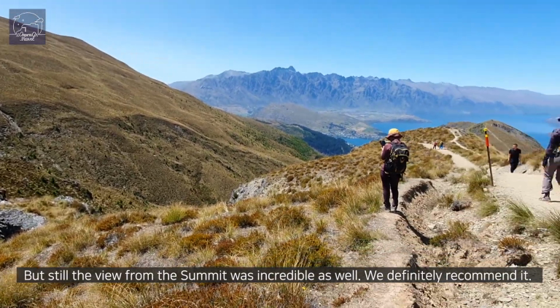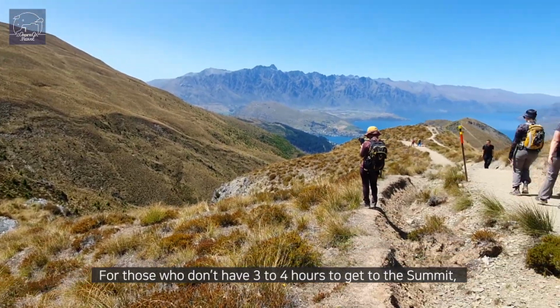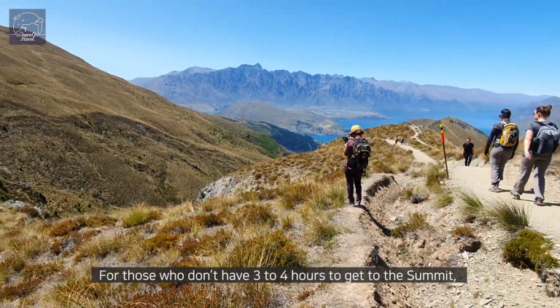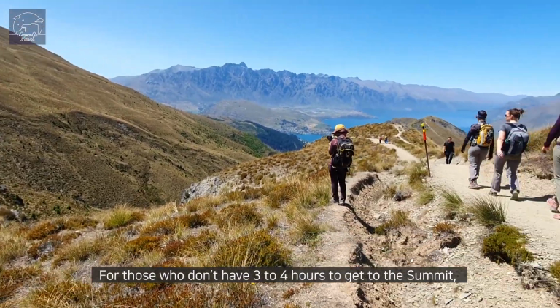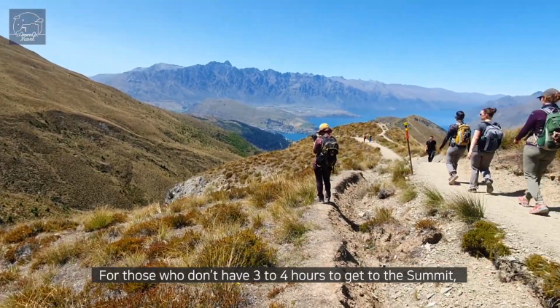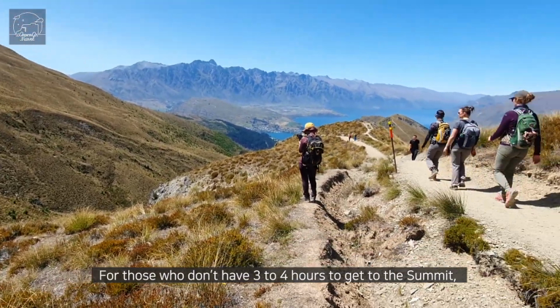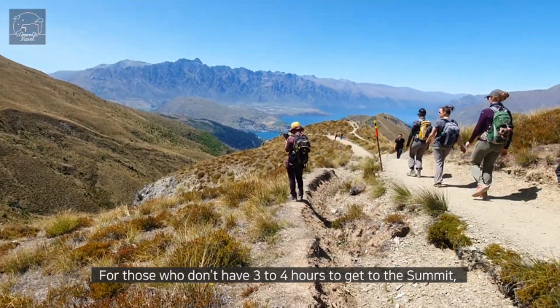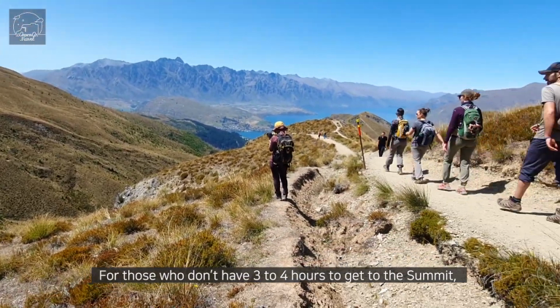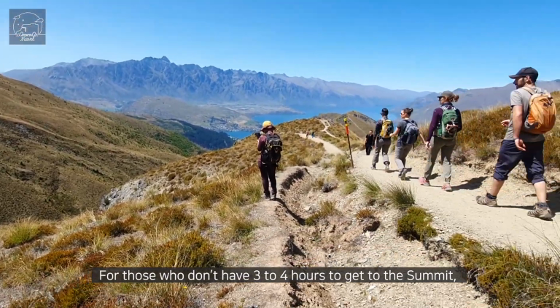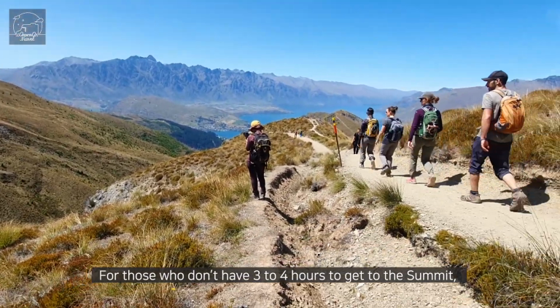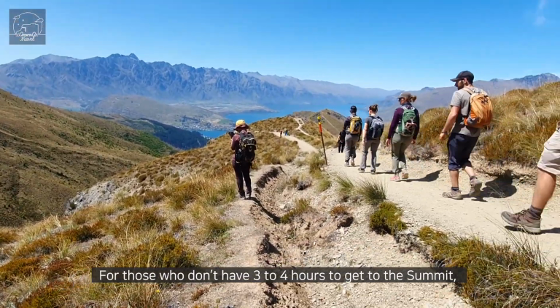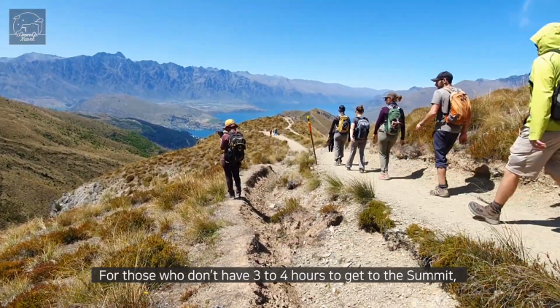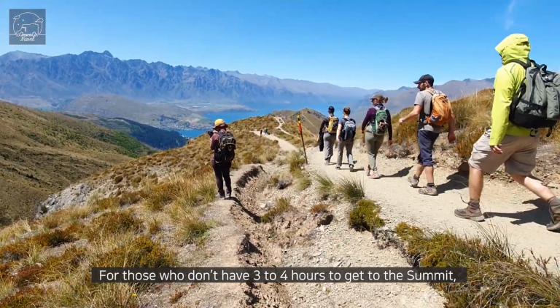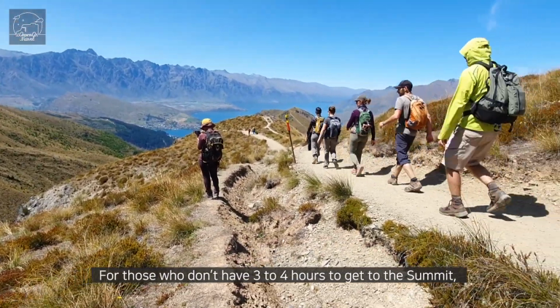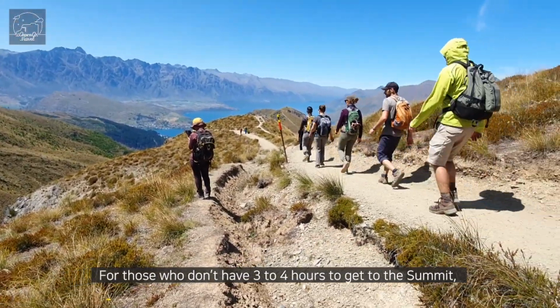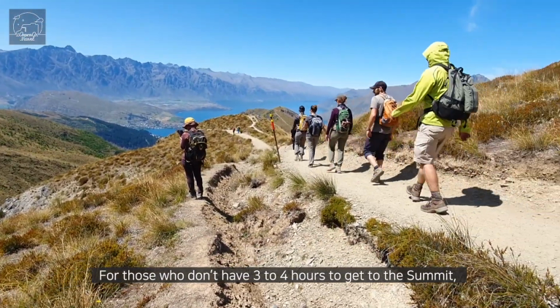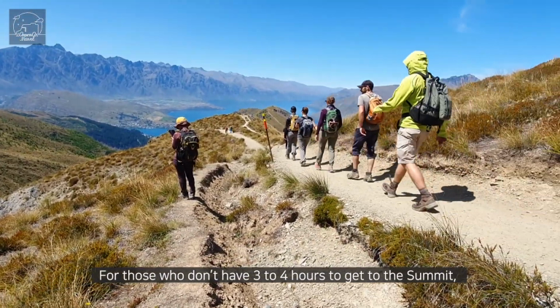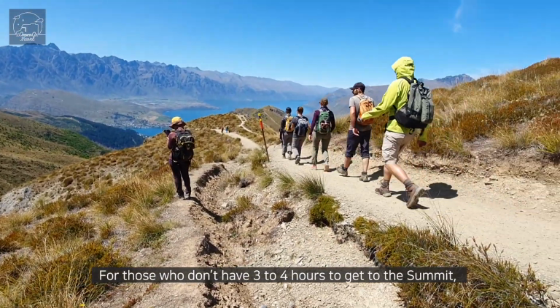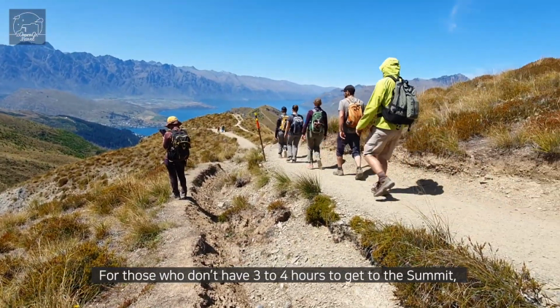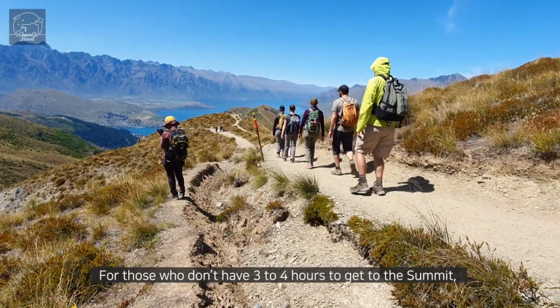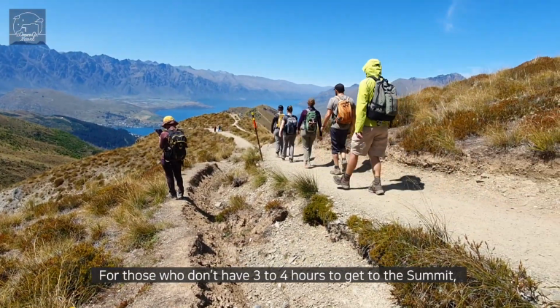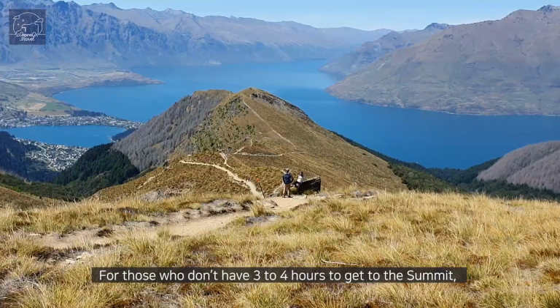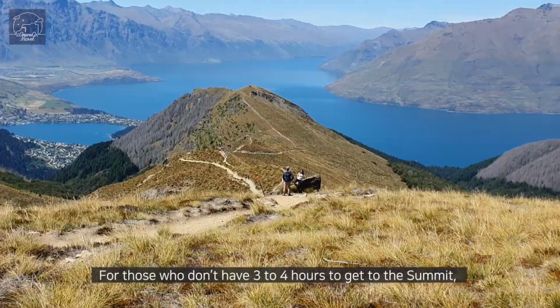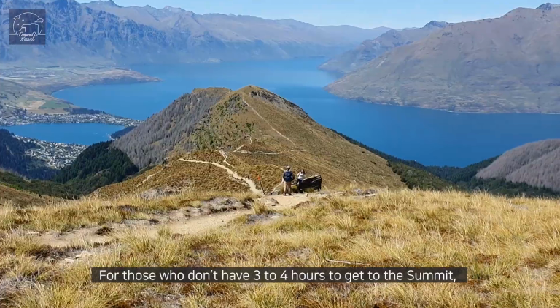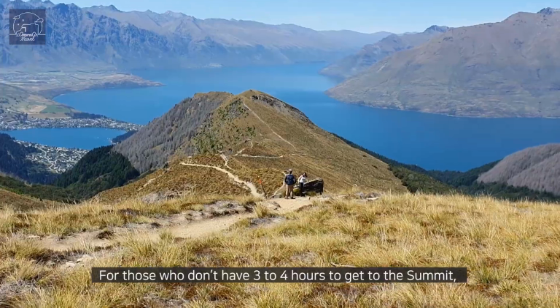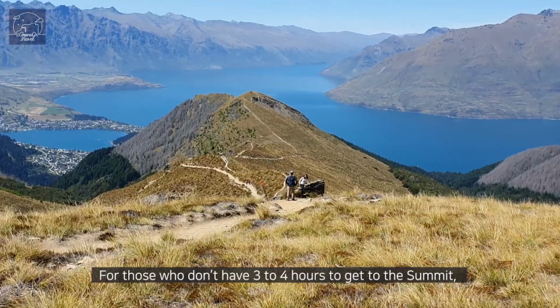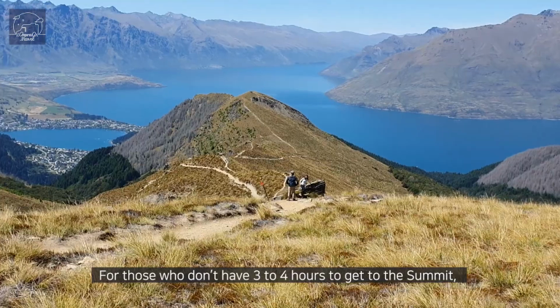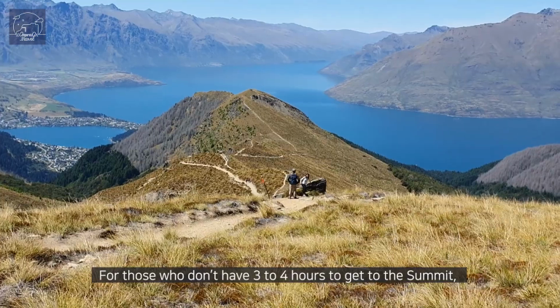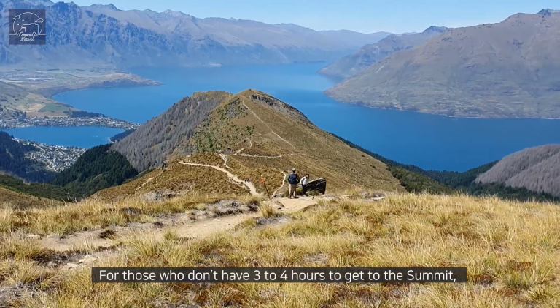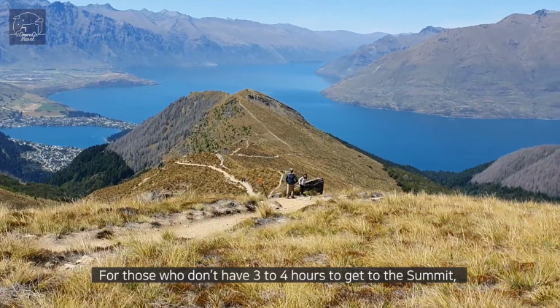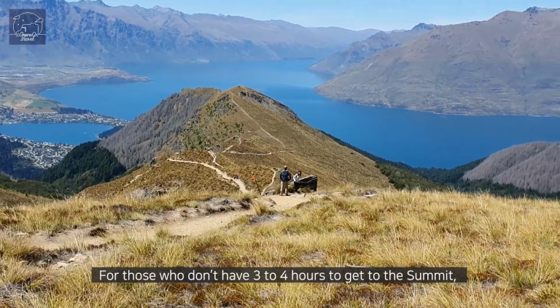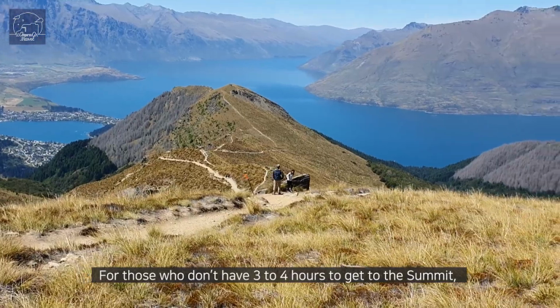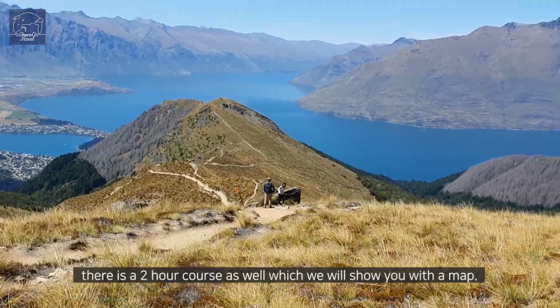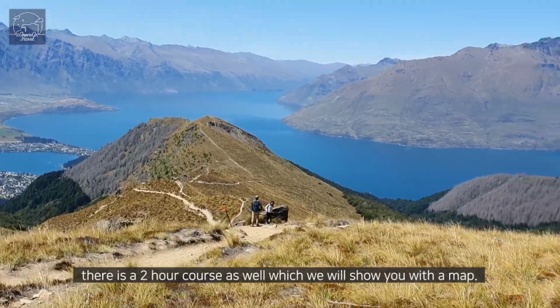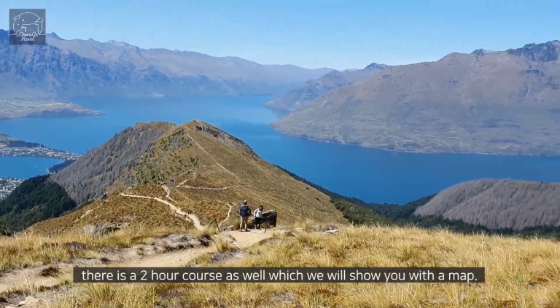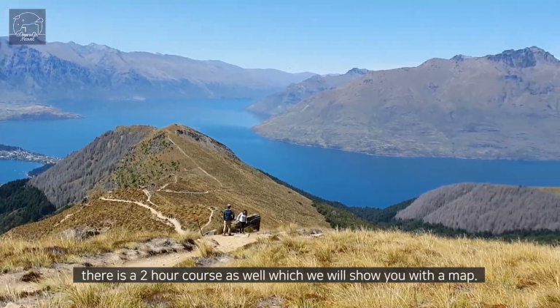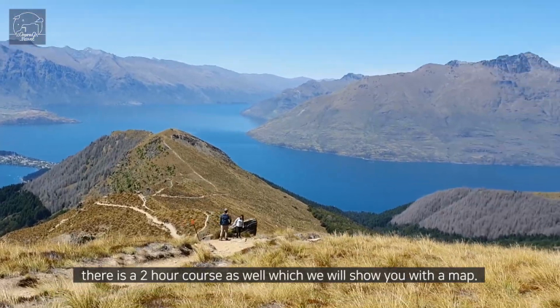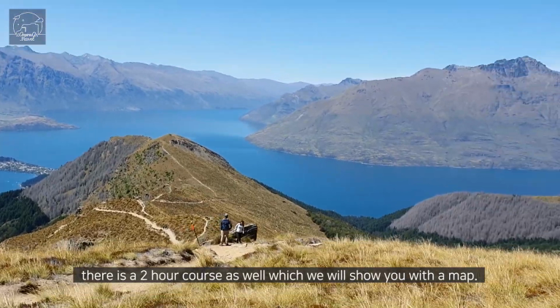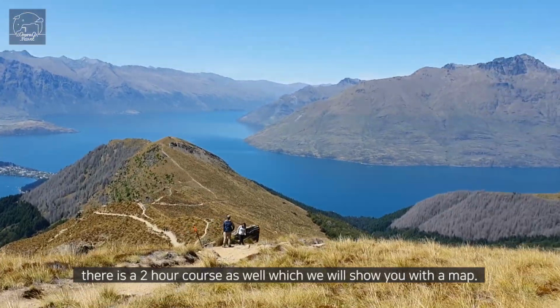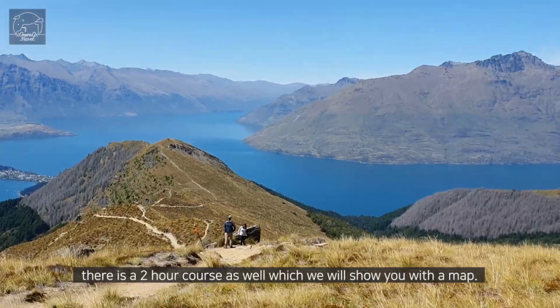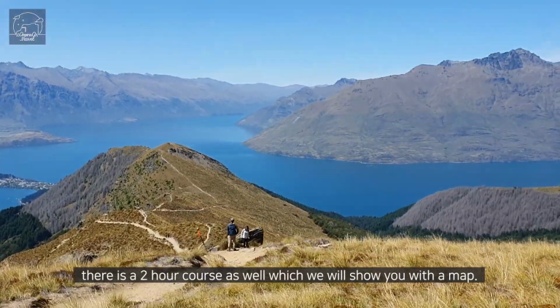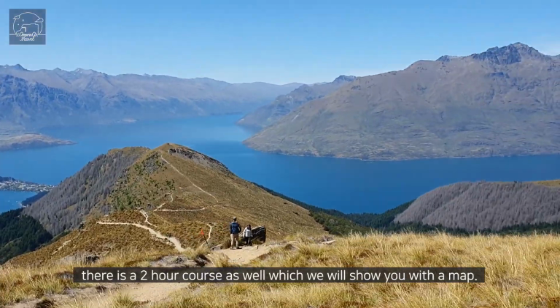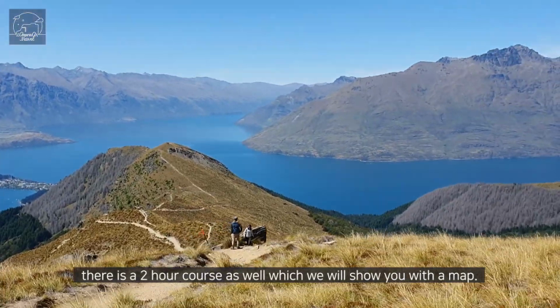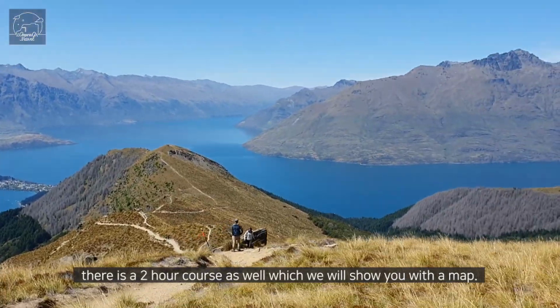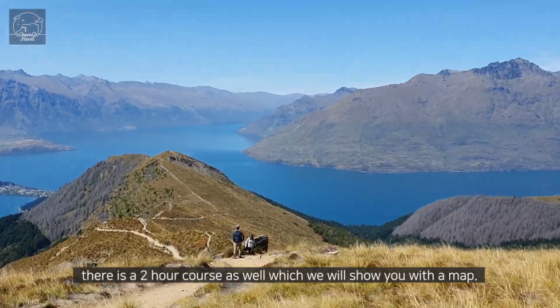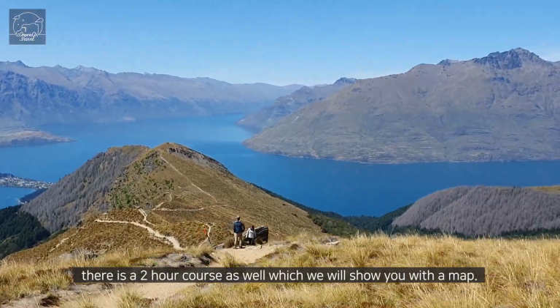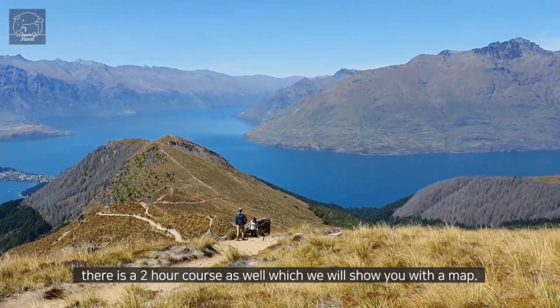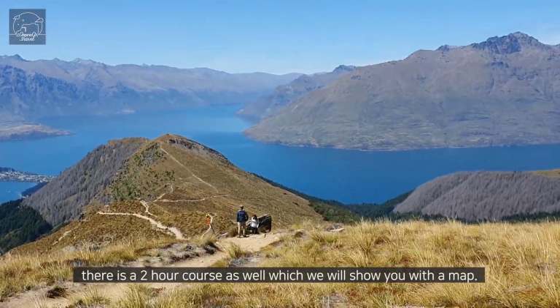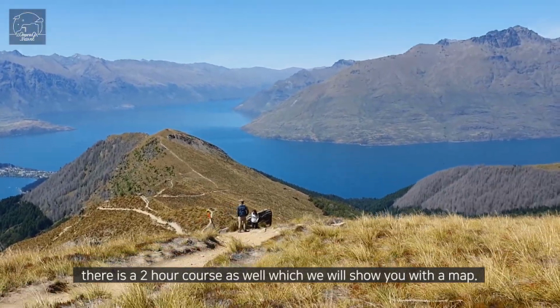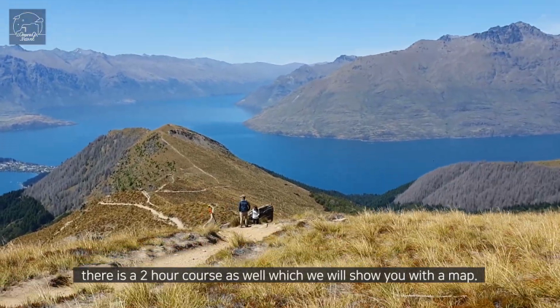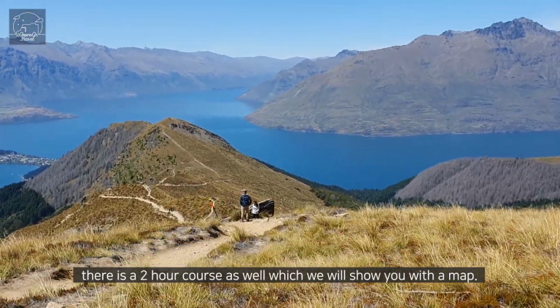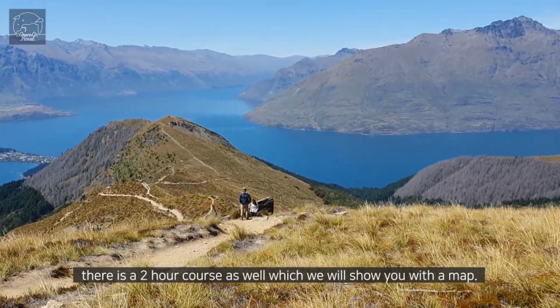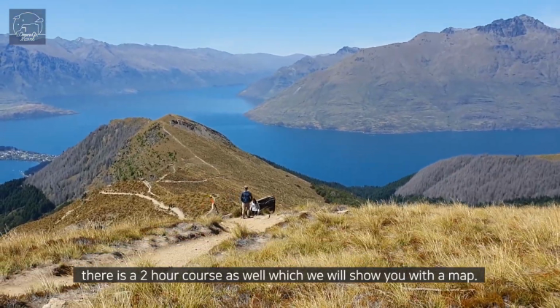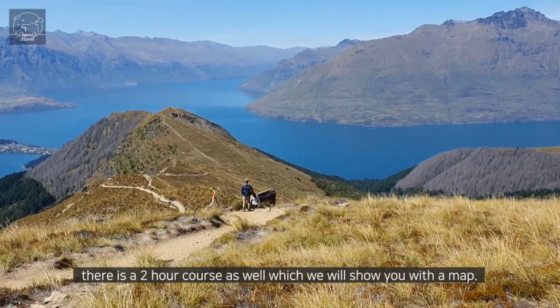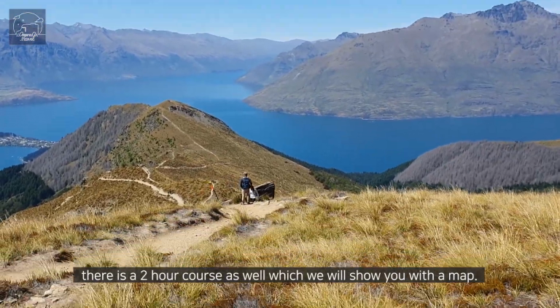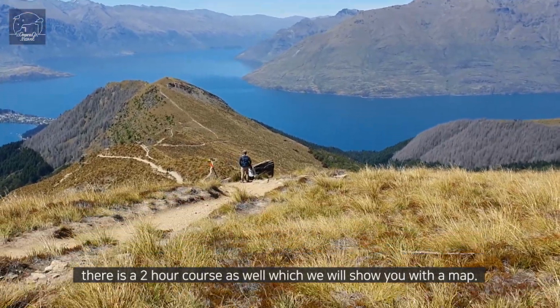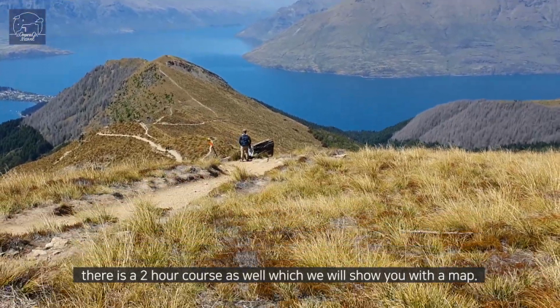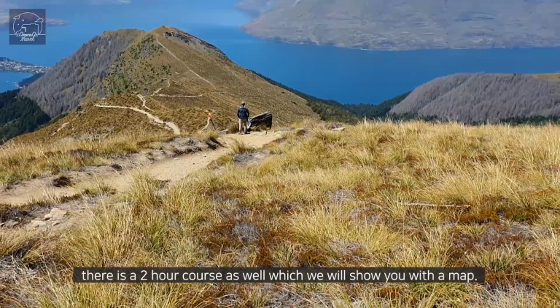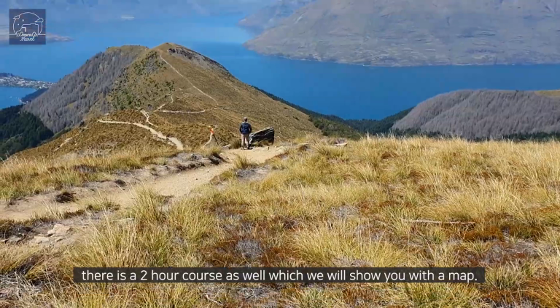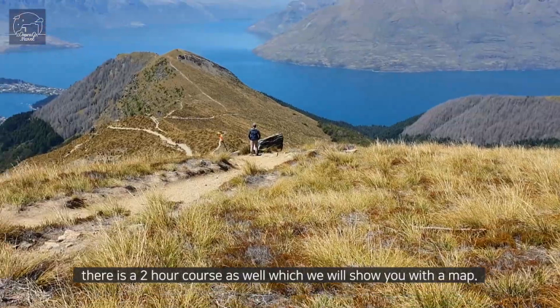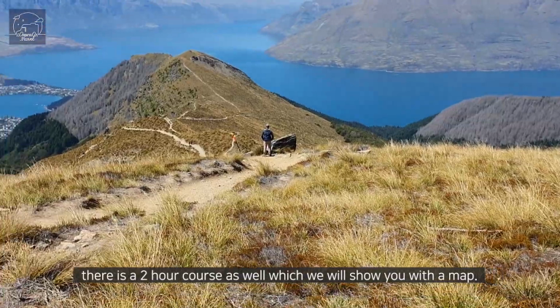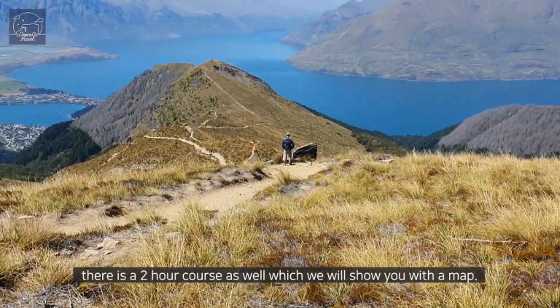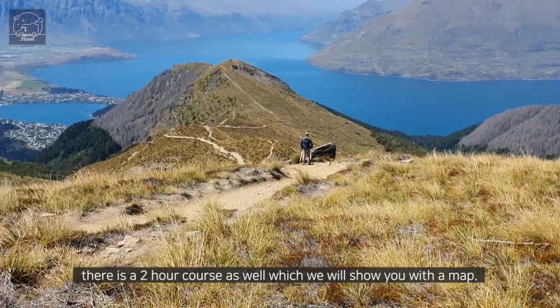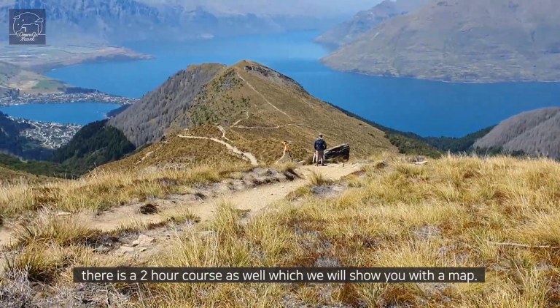For those who don't have 3 to 4 hours to get to the saddle, there is also a 2 hour course as well, which we will show you with a map.